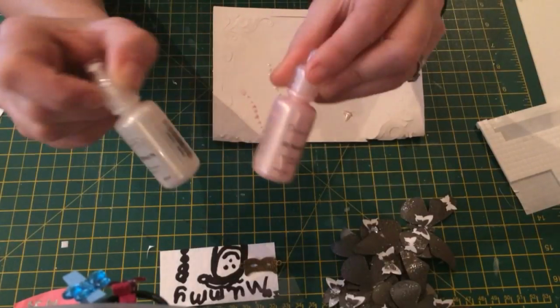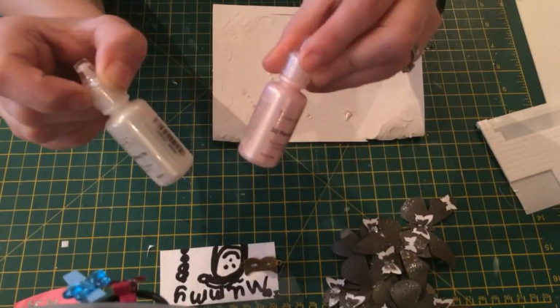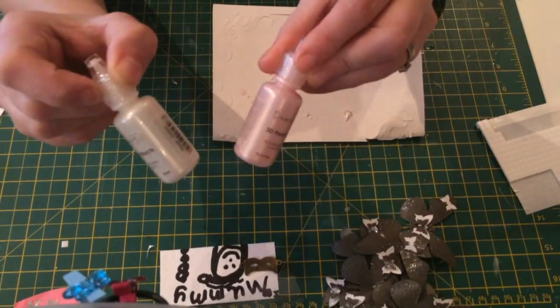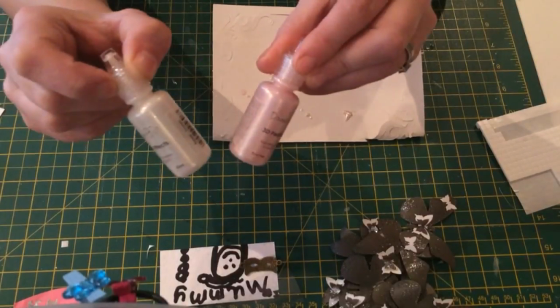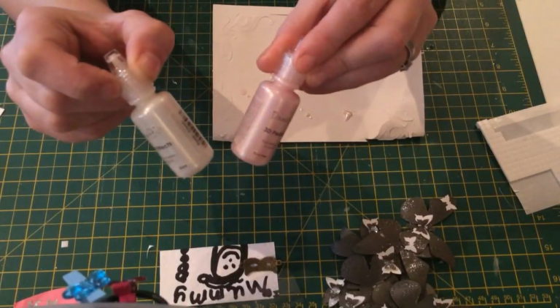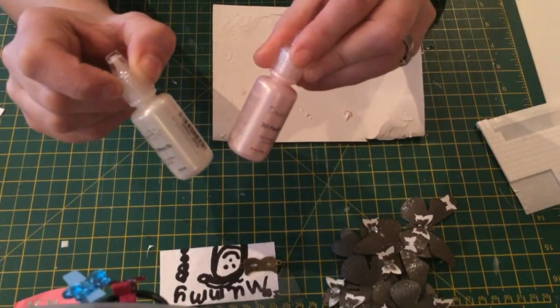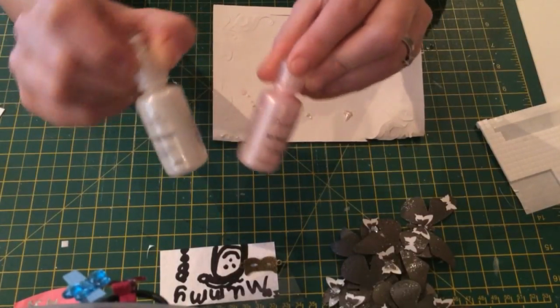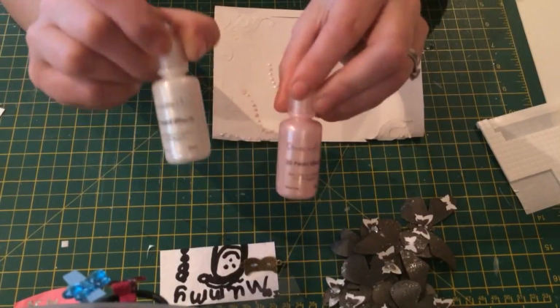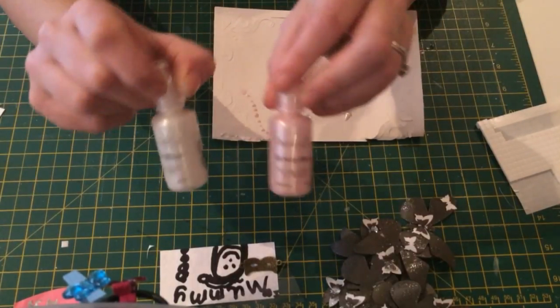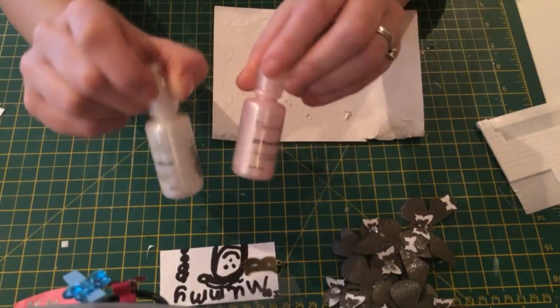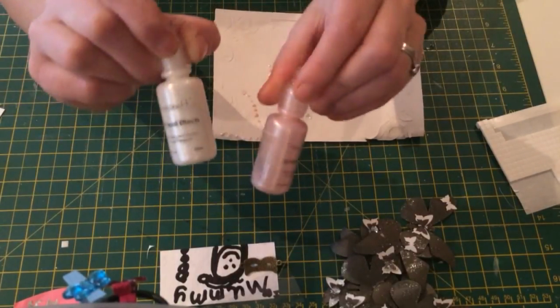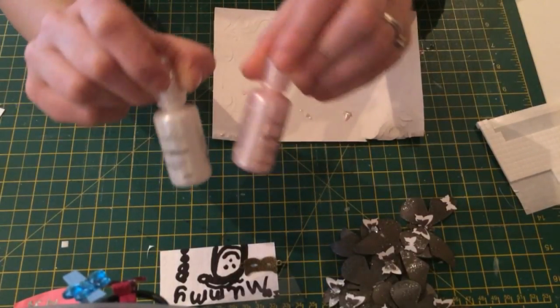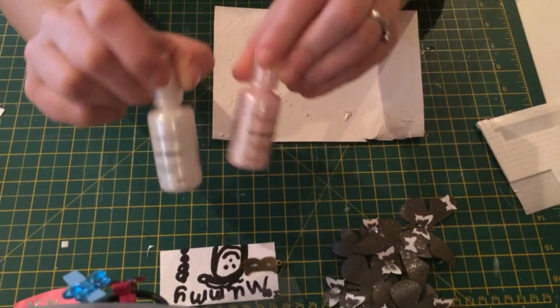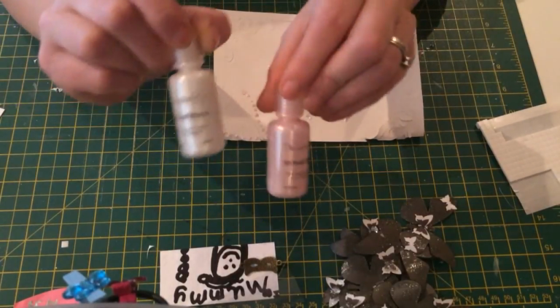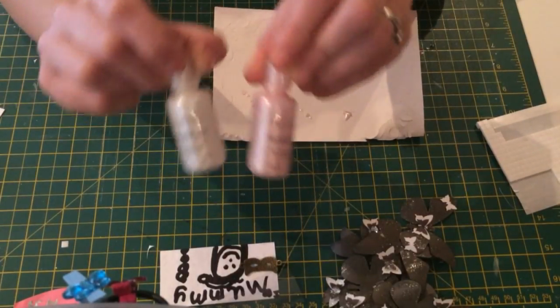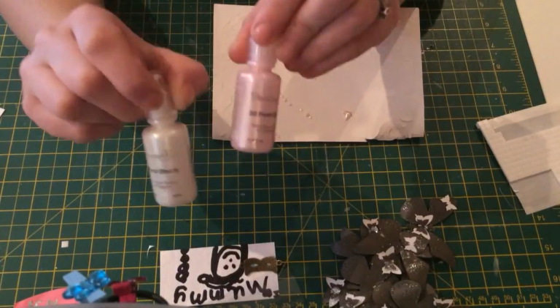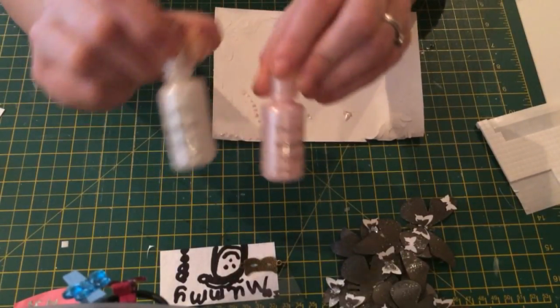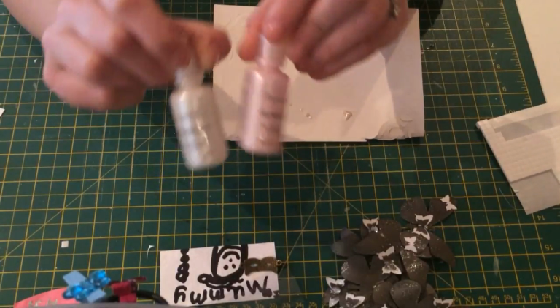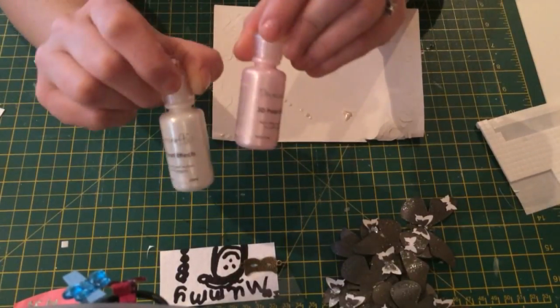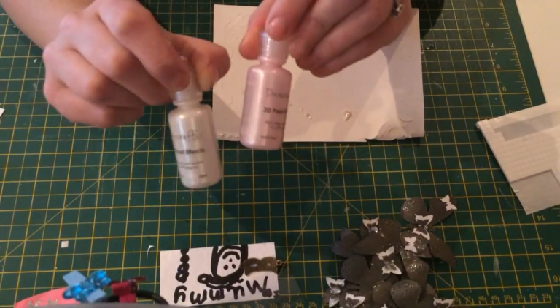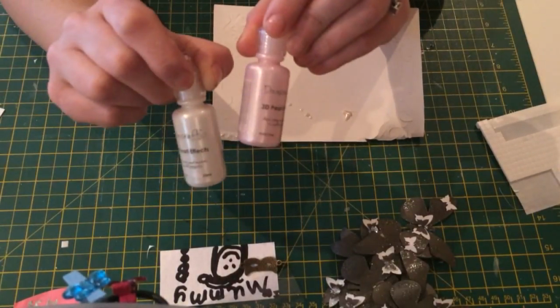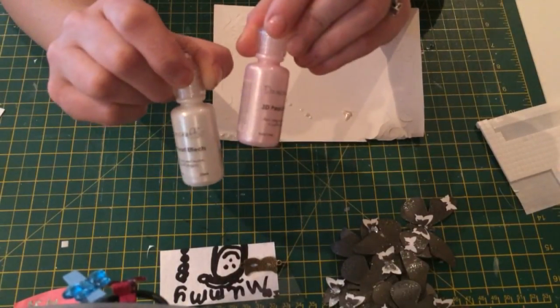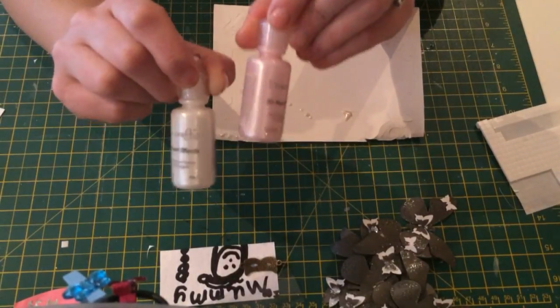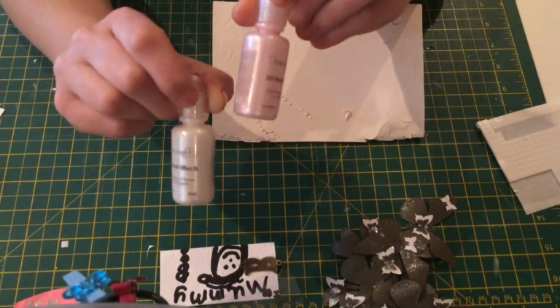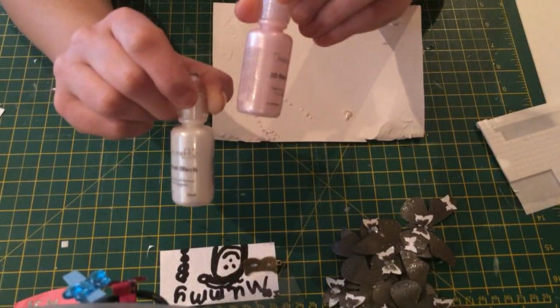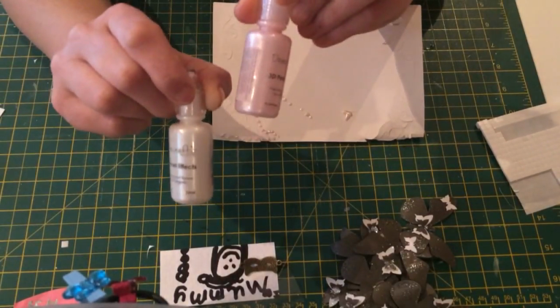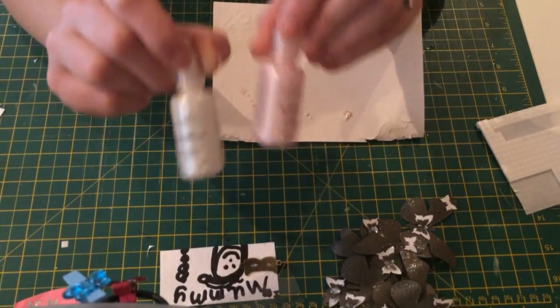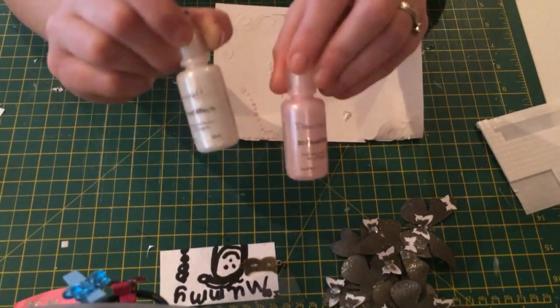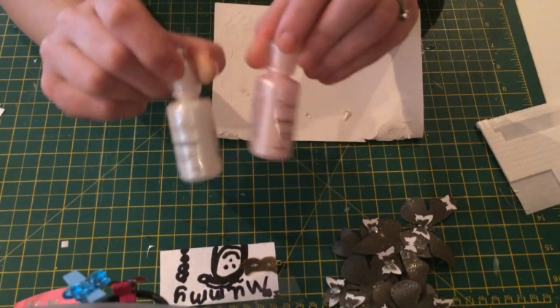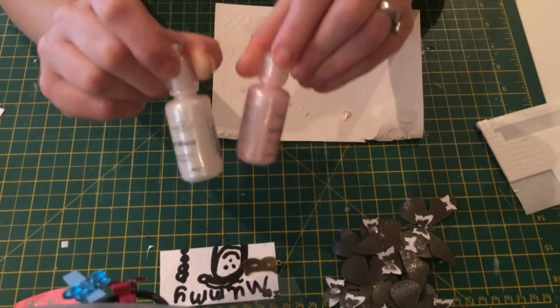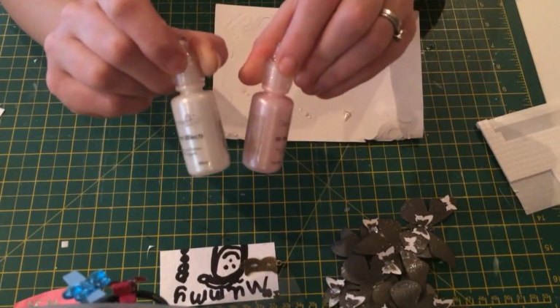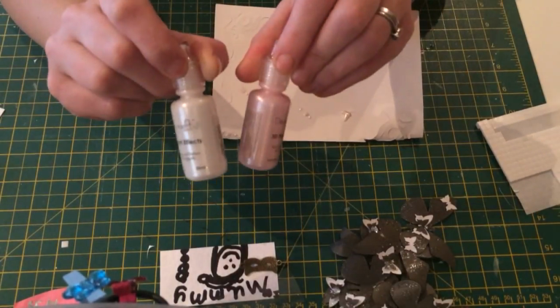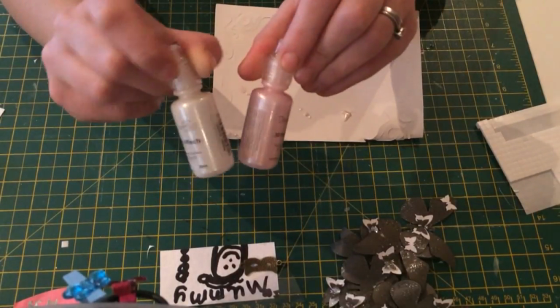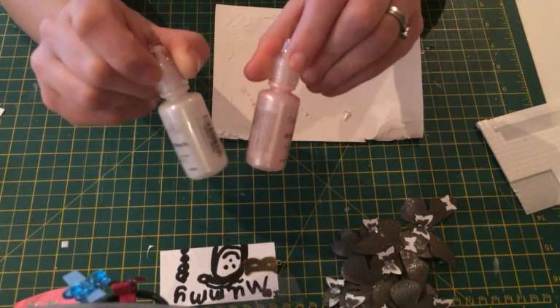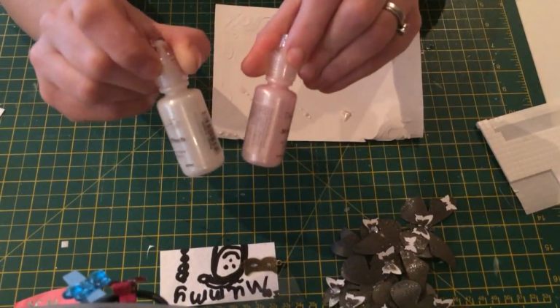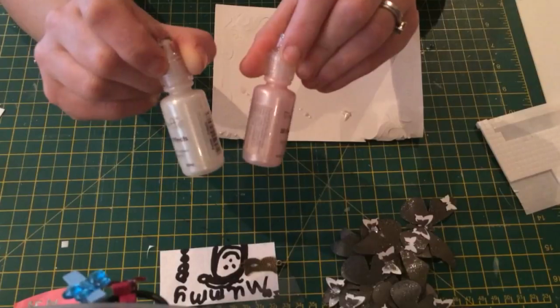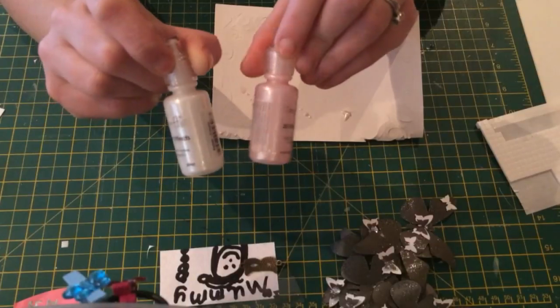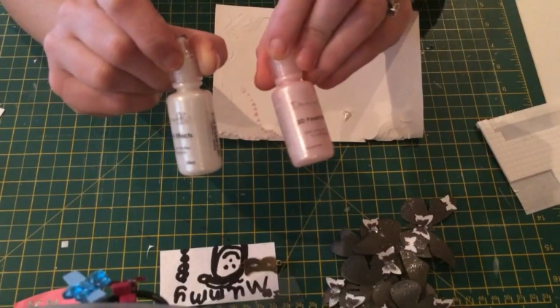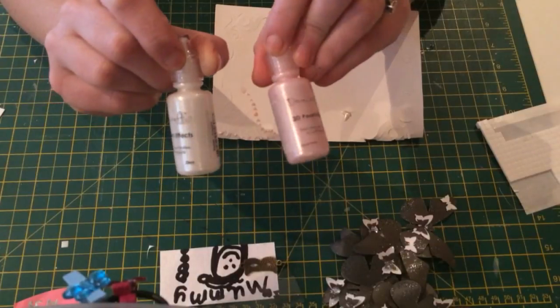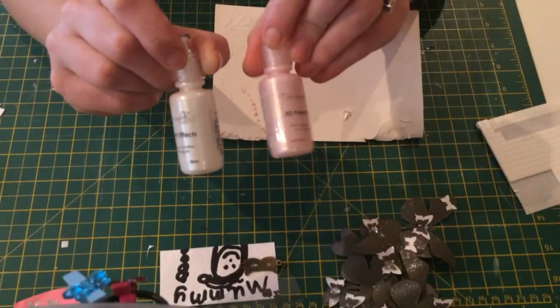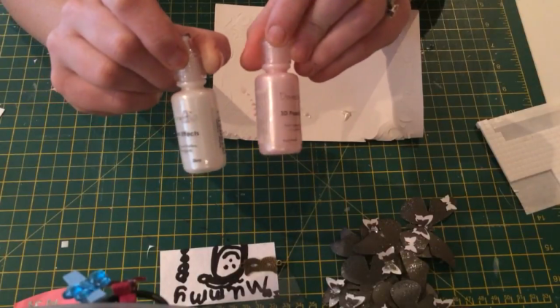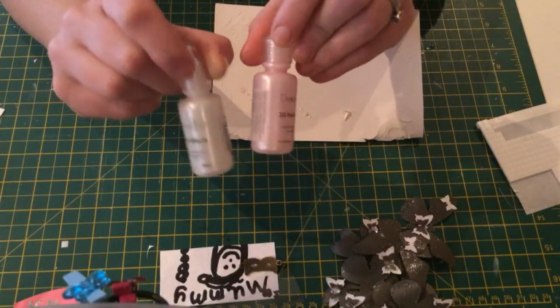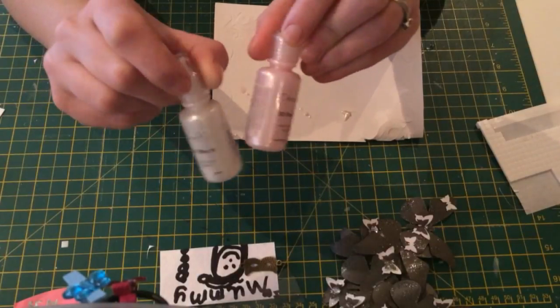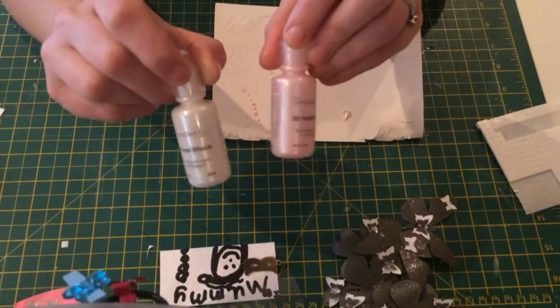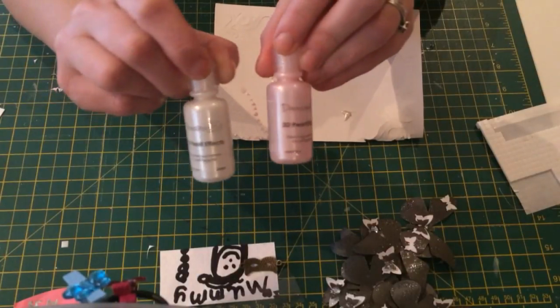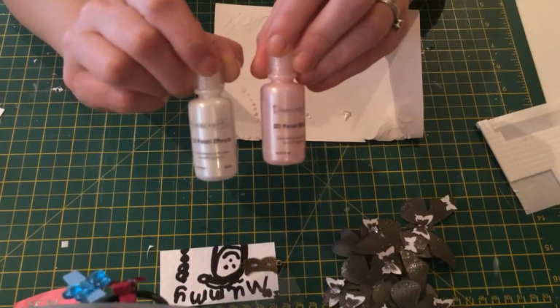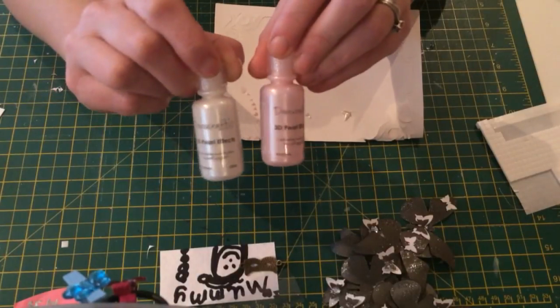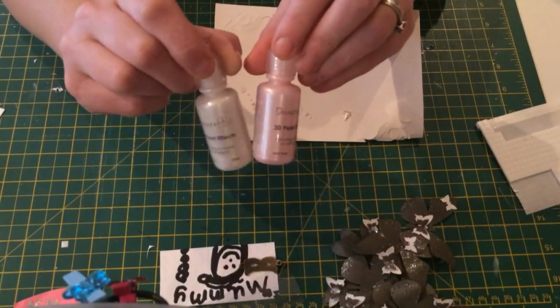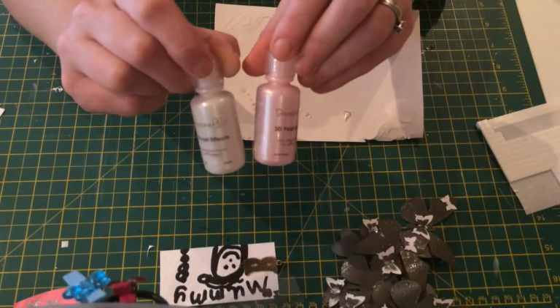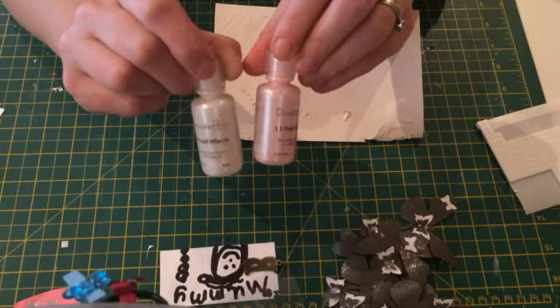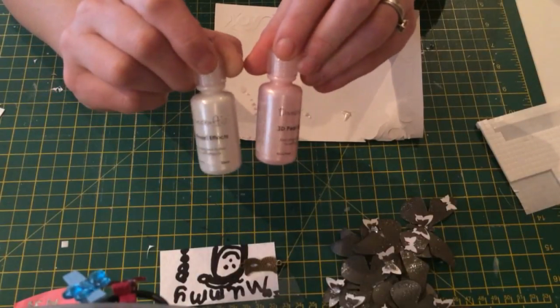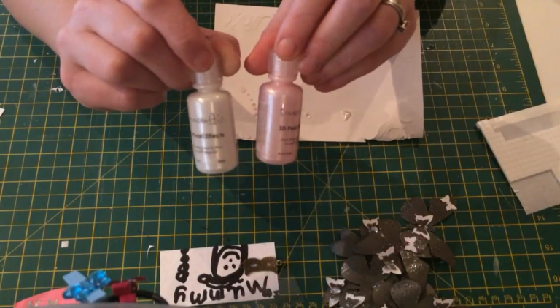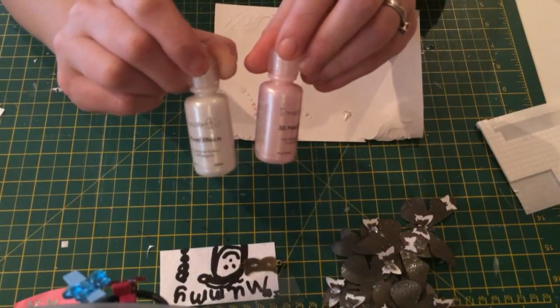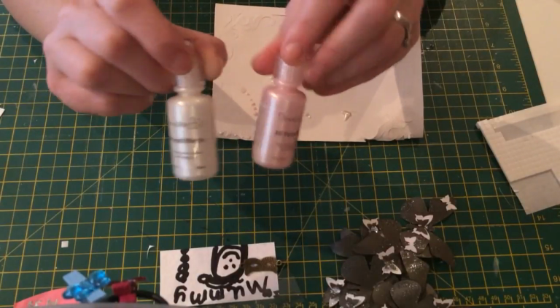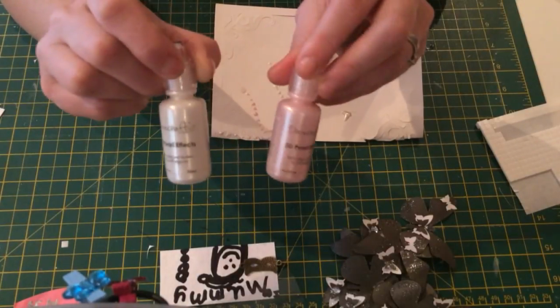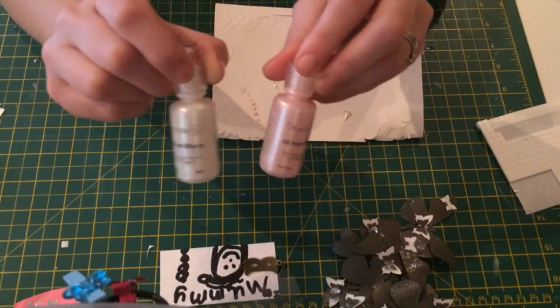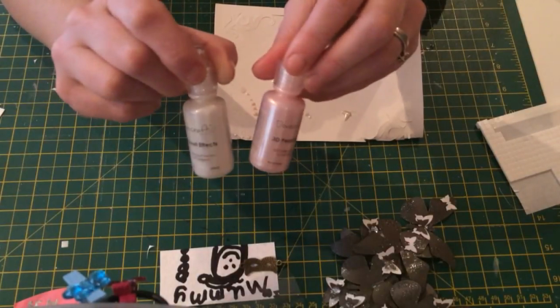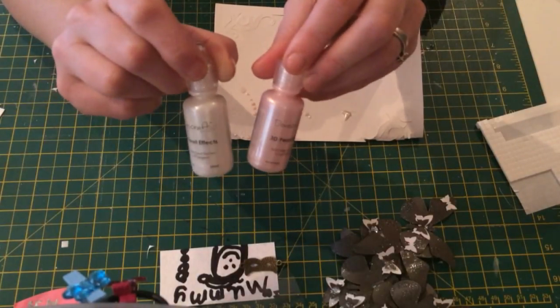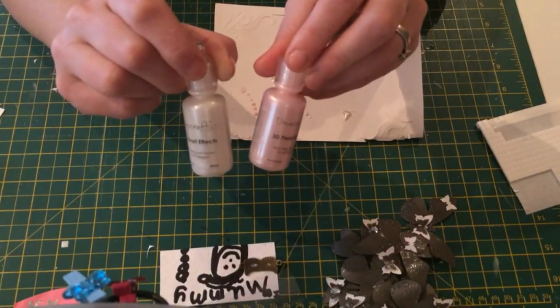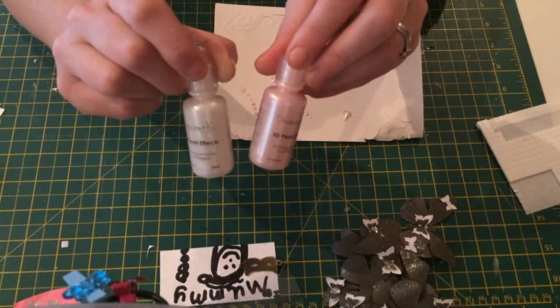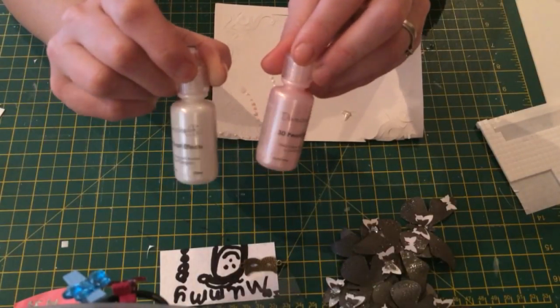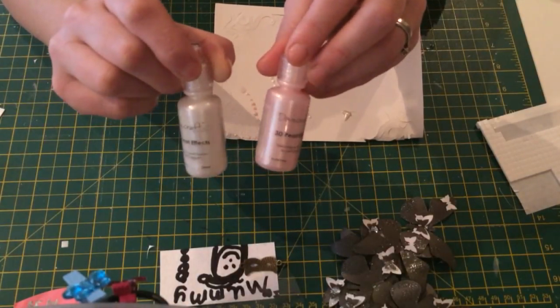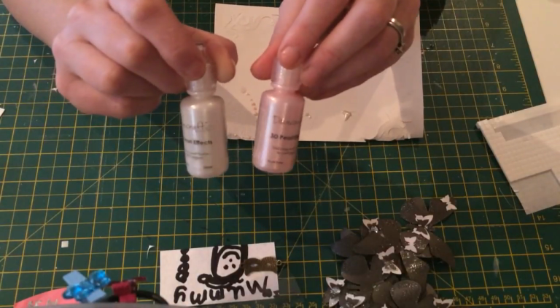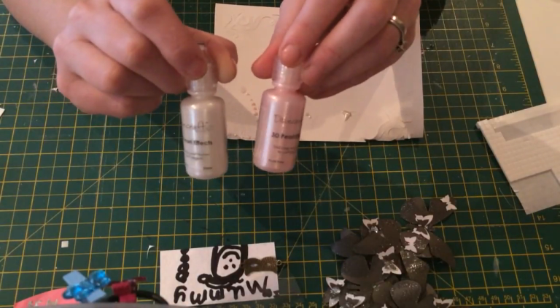I just thought I'd share that little pearl of wisdom — do you get it? Do you see what I did there? Pearl. Yeah, alright then. I'm doing my best. Flipping heck, it's Christmas!